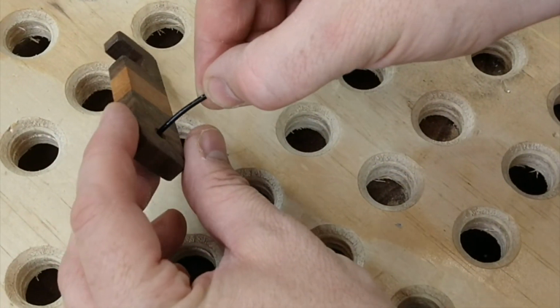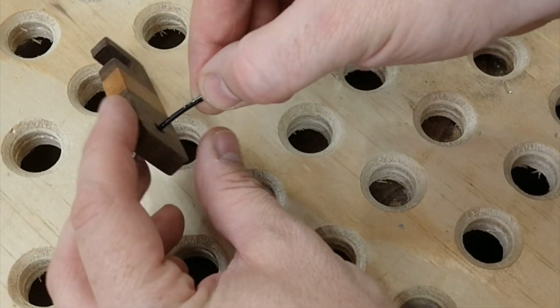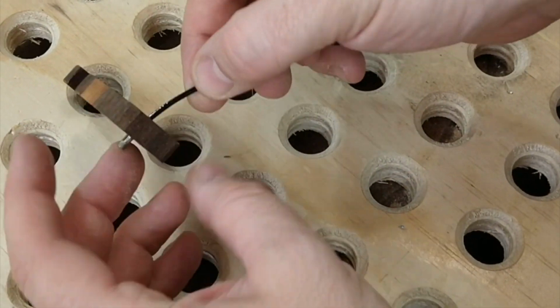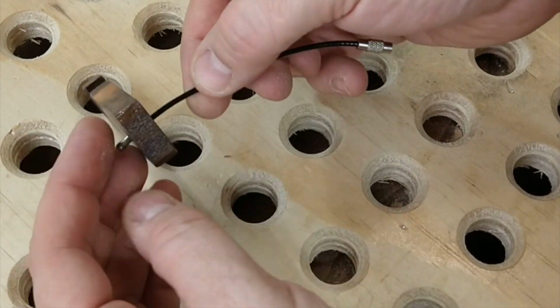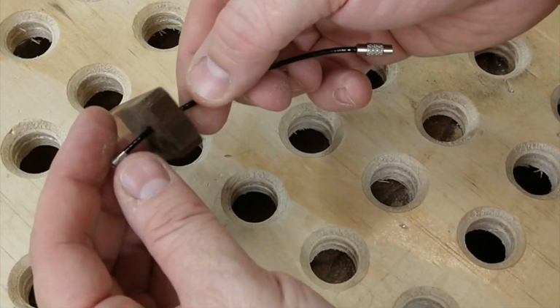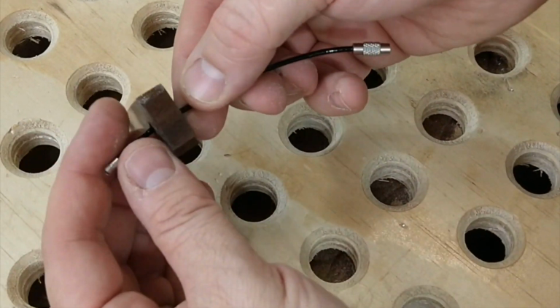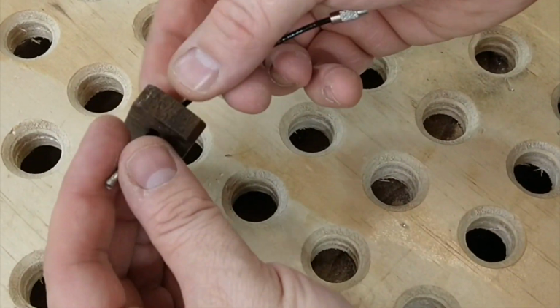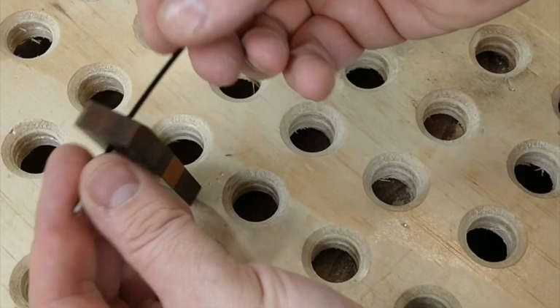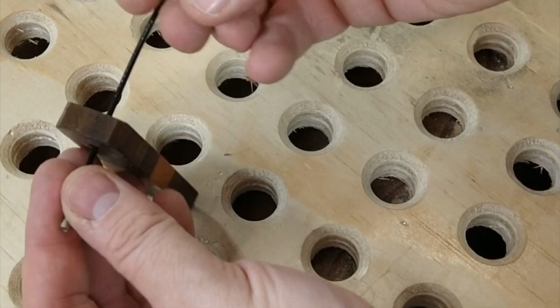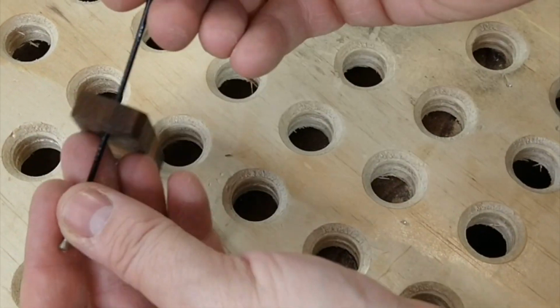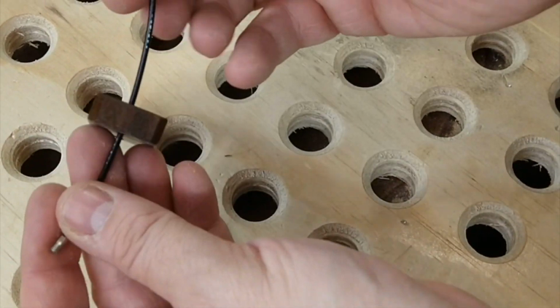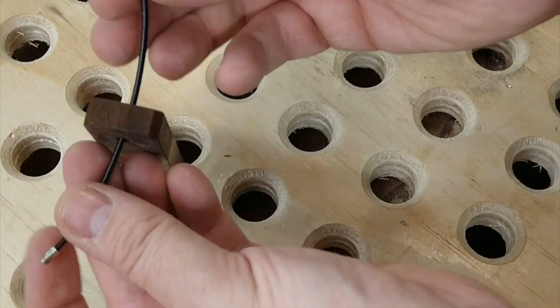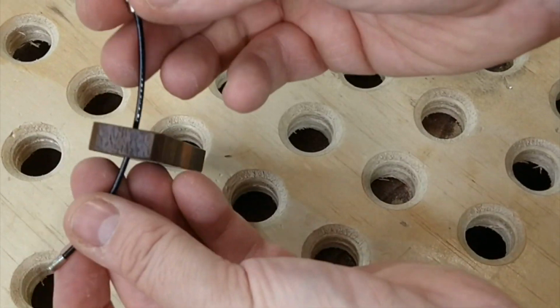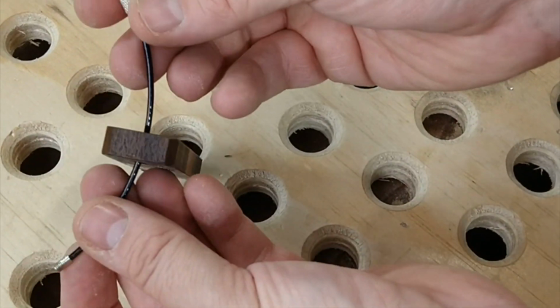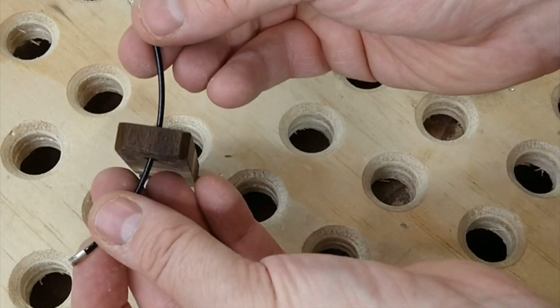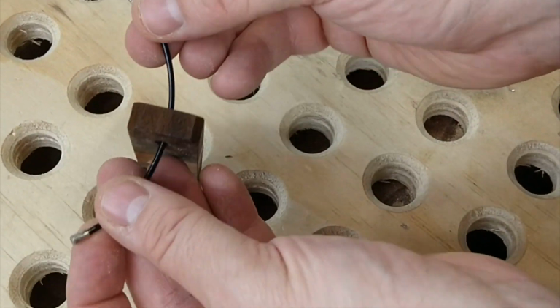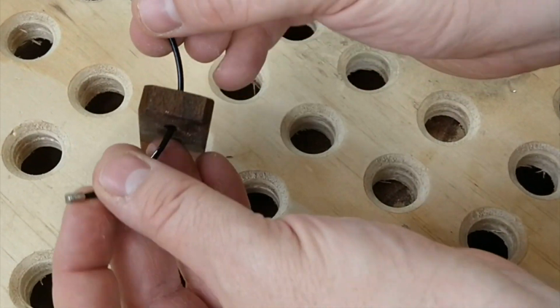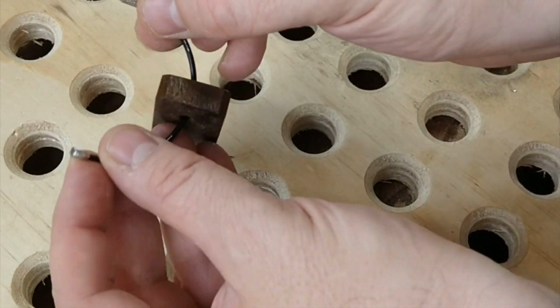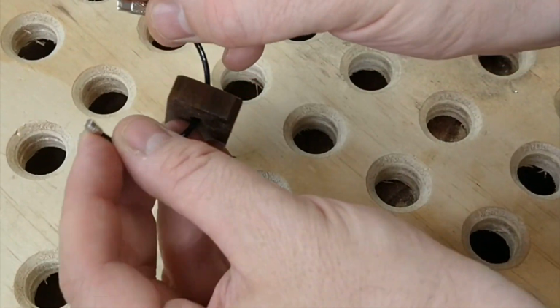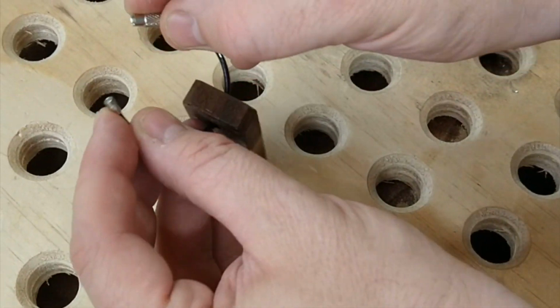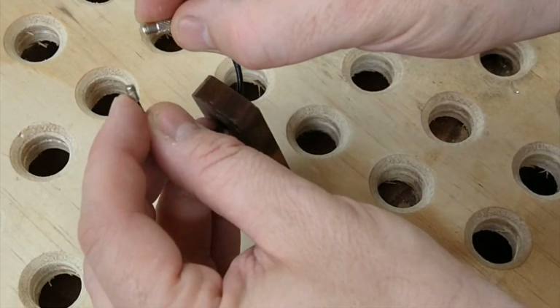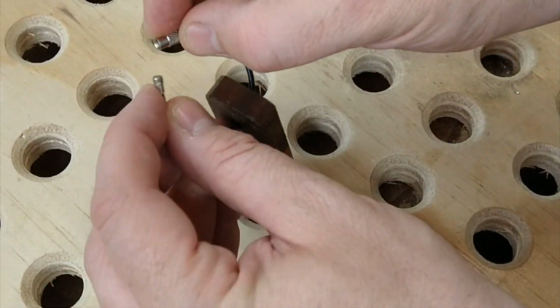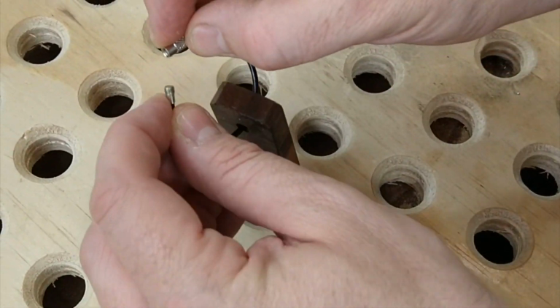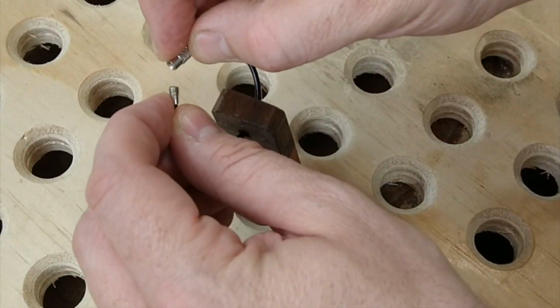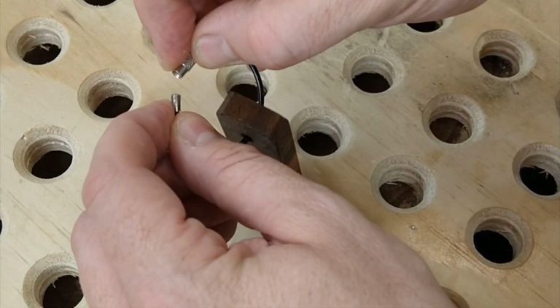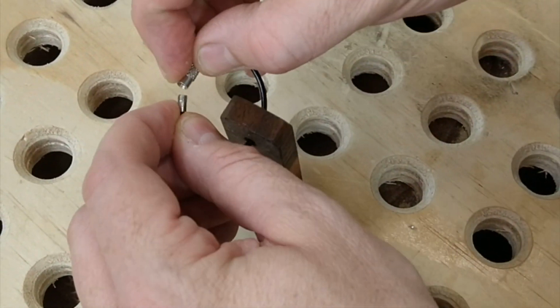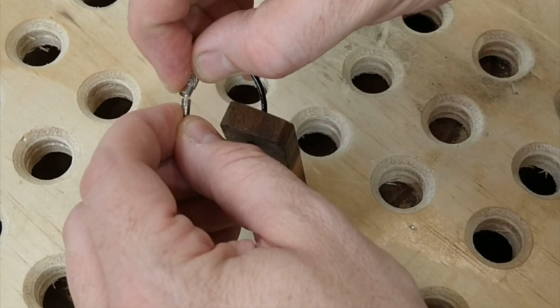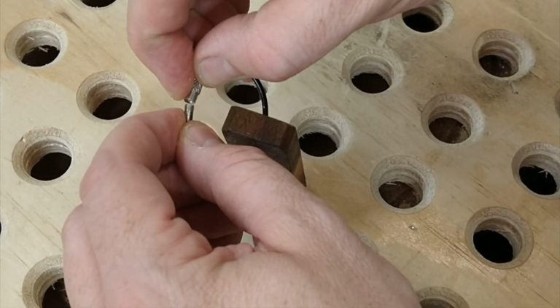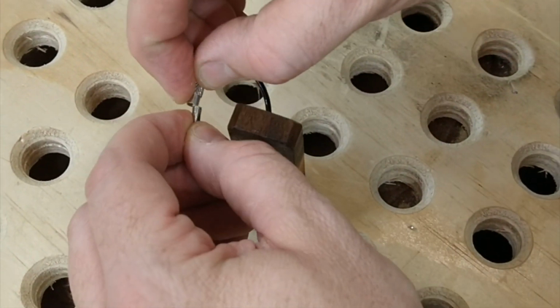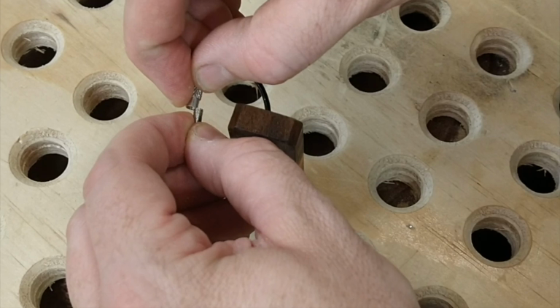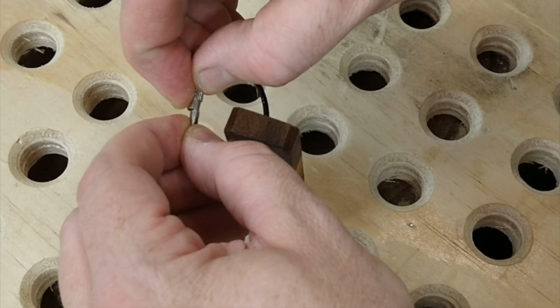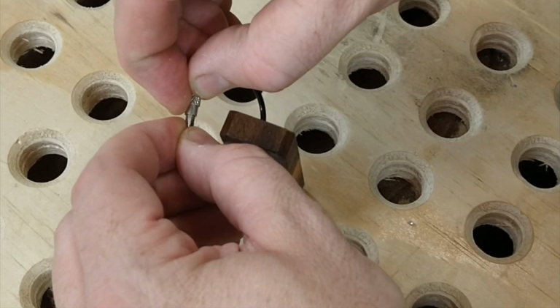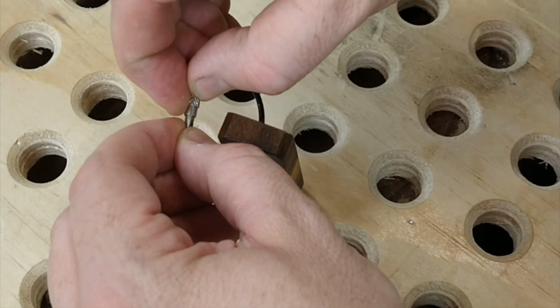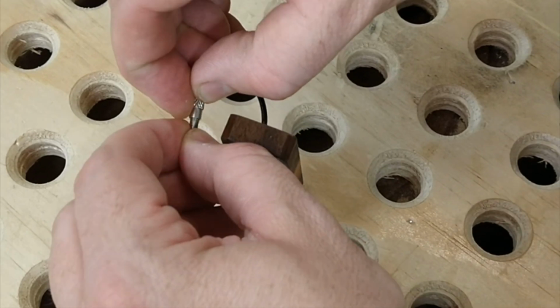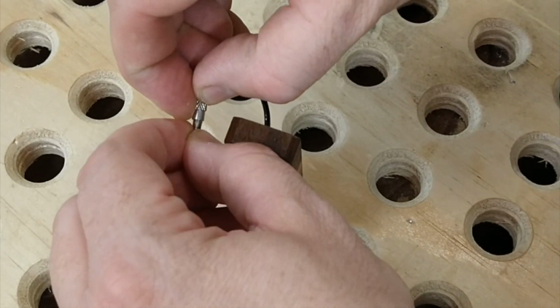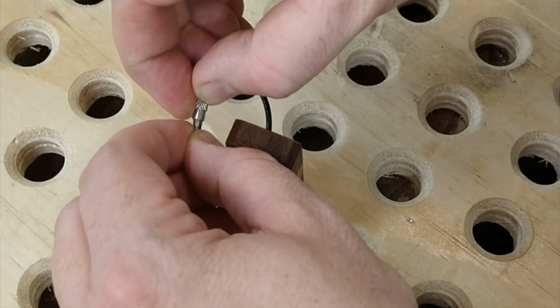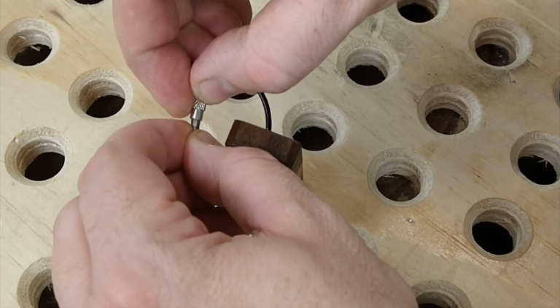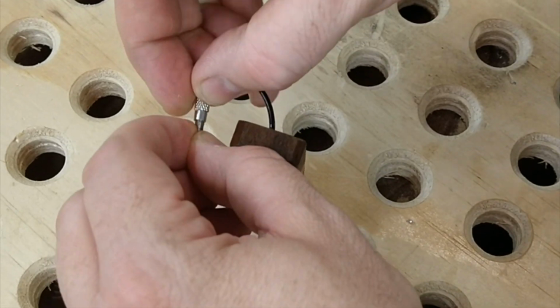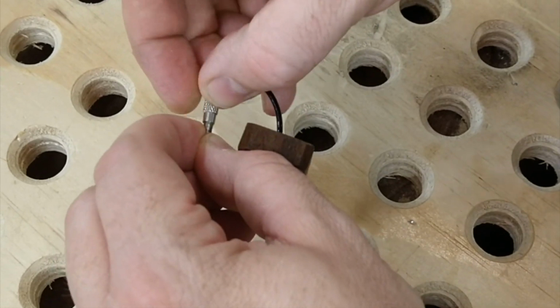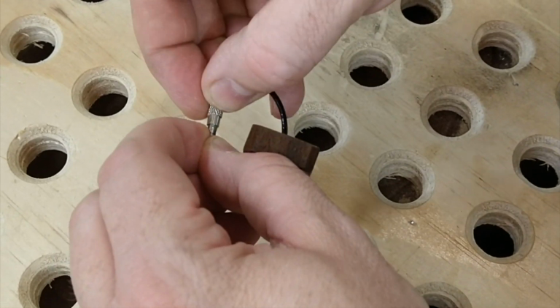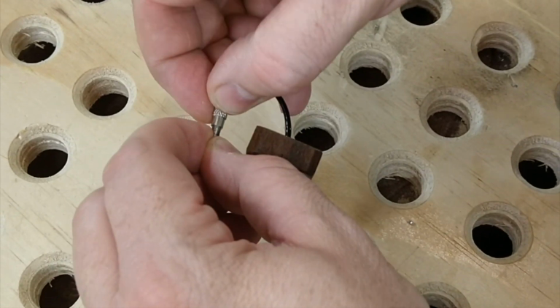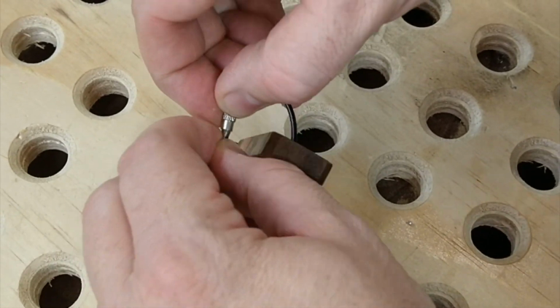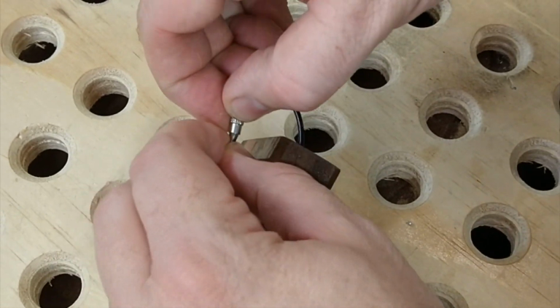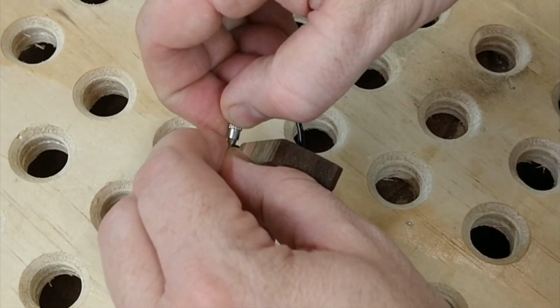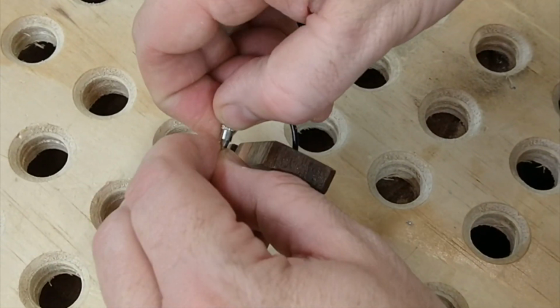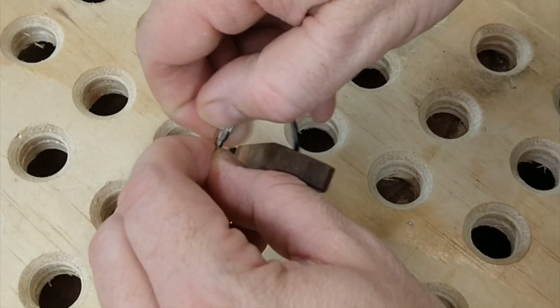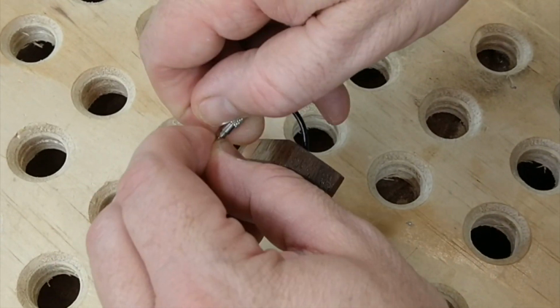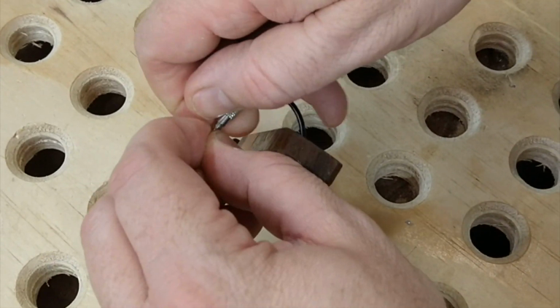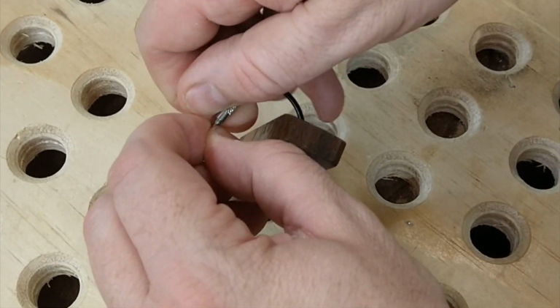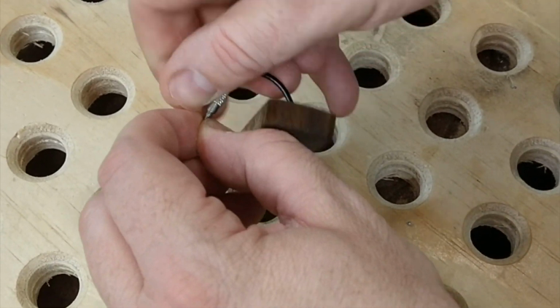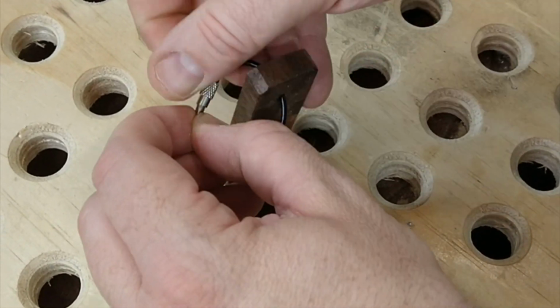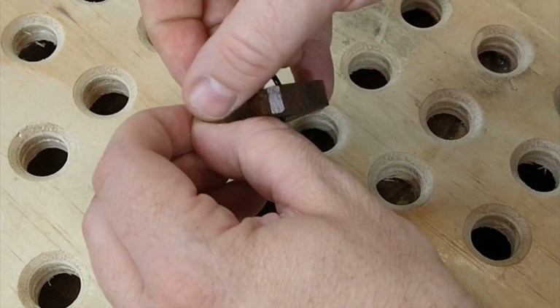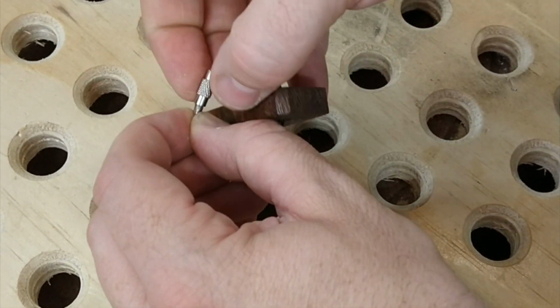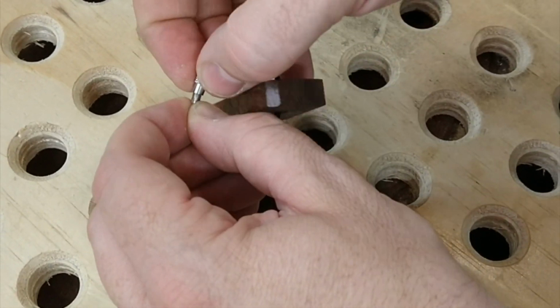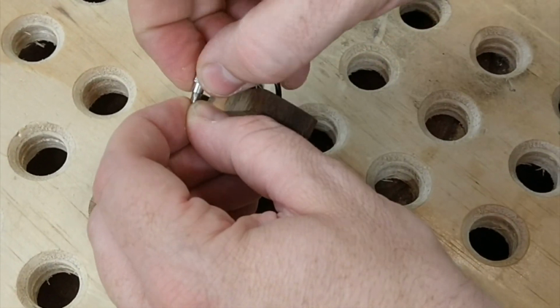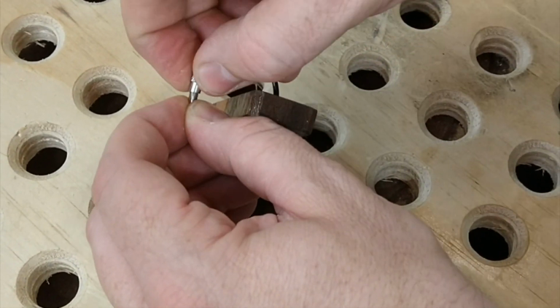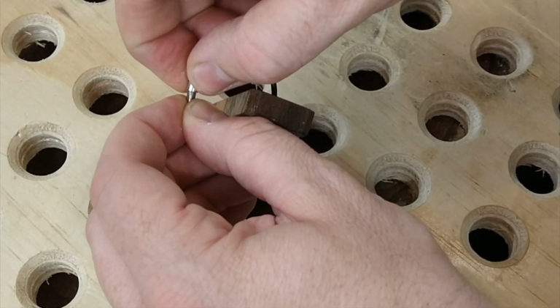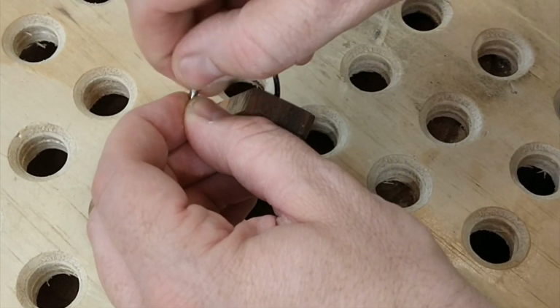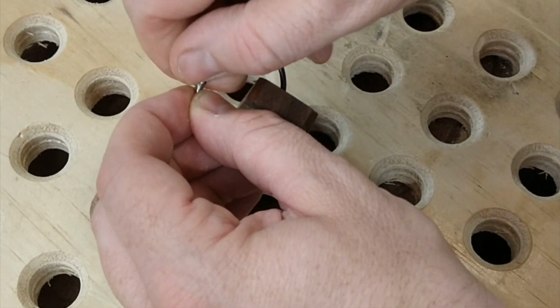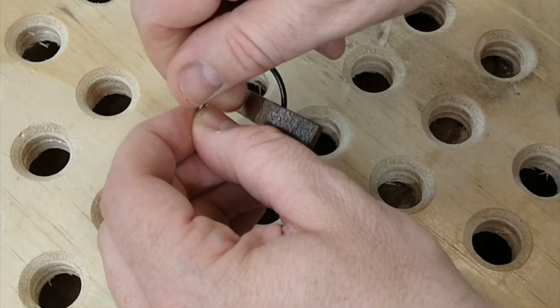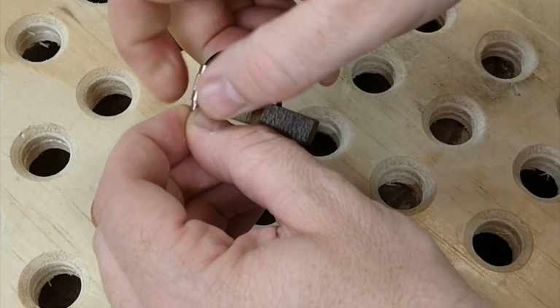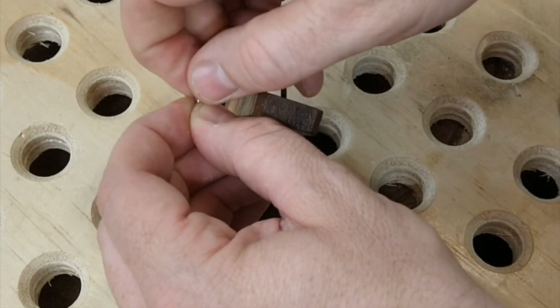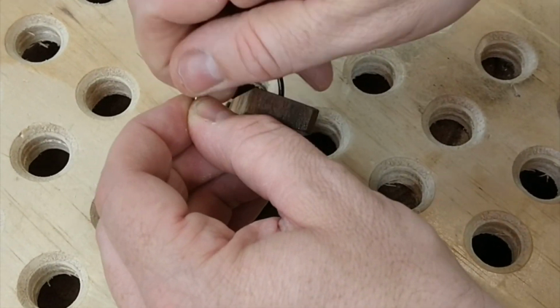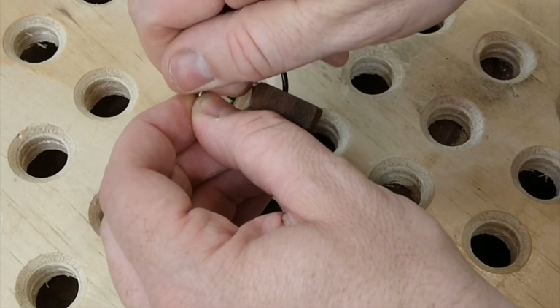Finally, I added these little screw-on key chains I found on Amazon. I got a pack of about a hundred of them for 20 bucks.